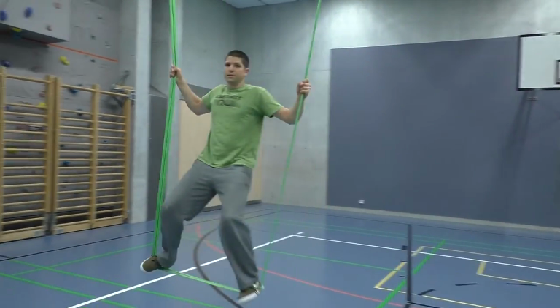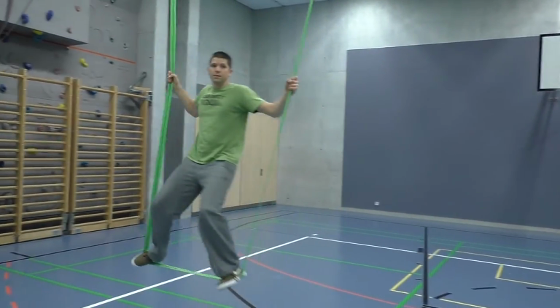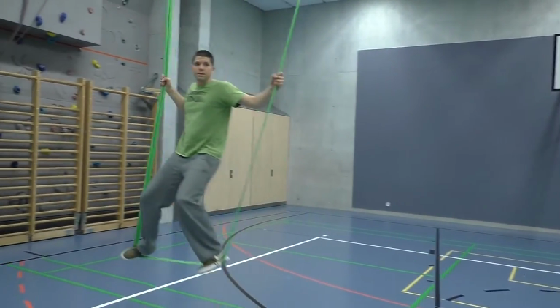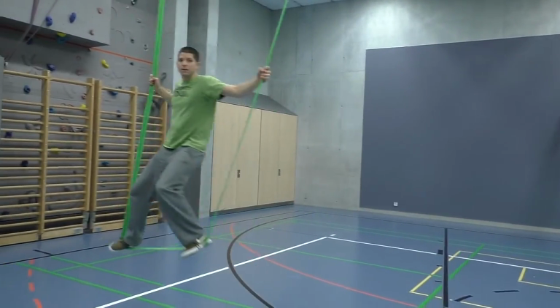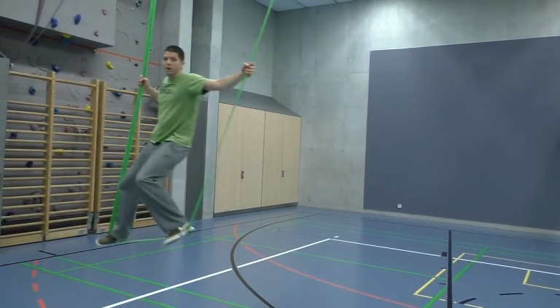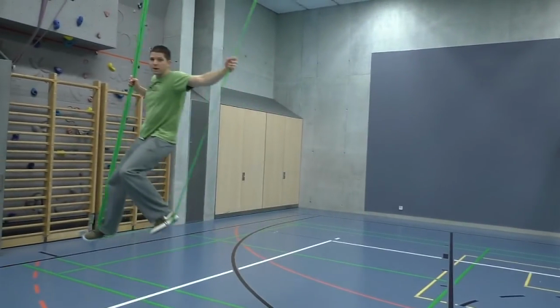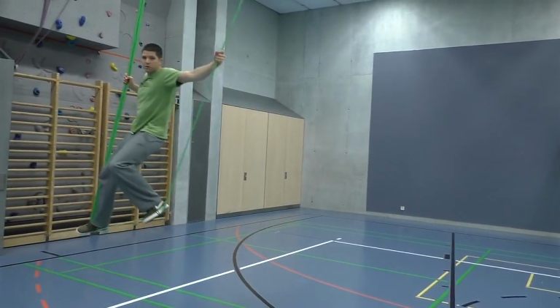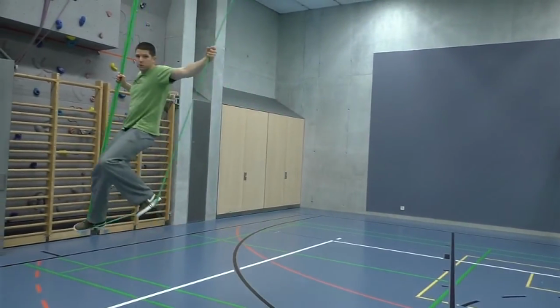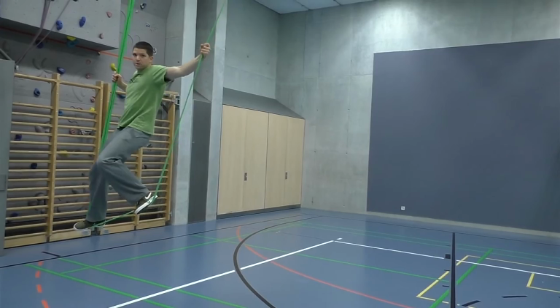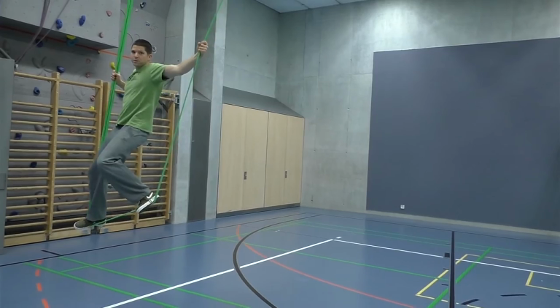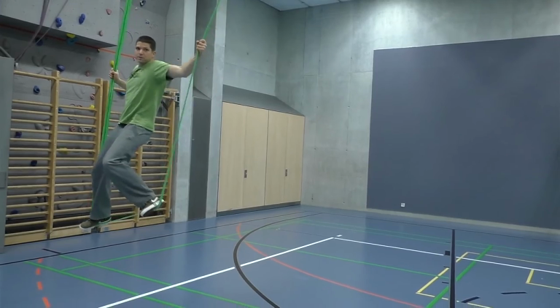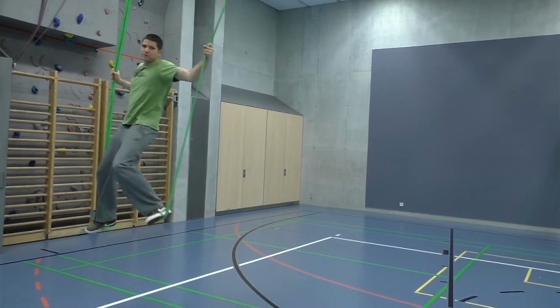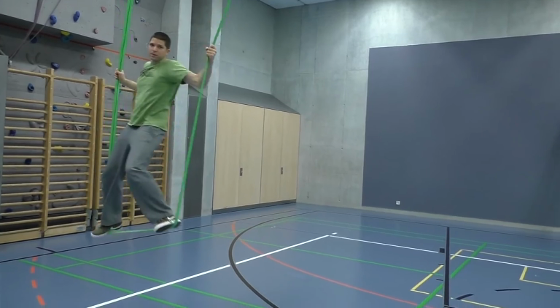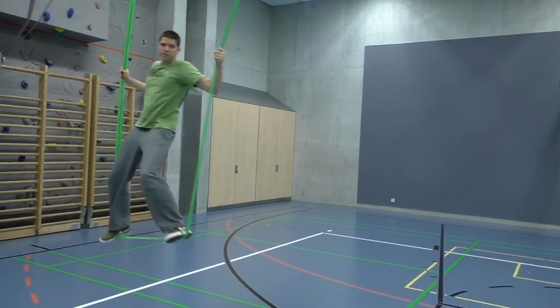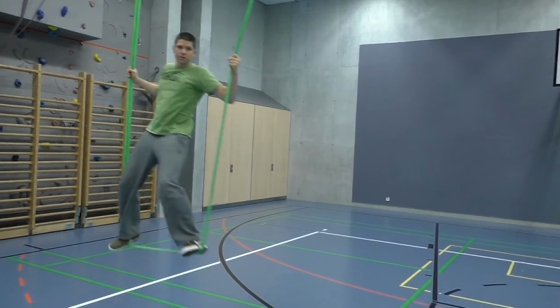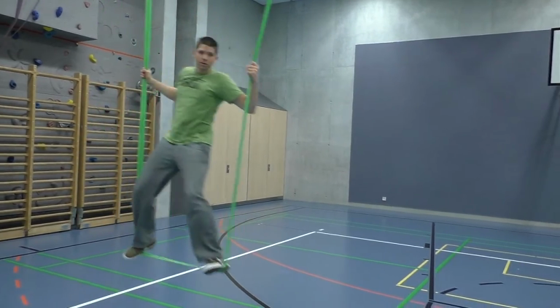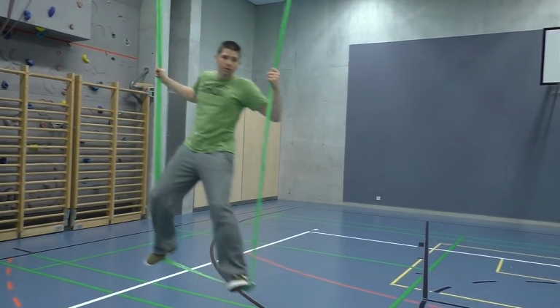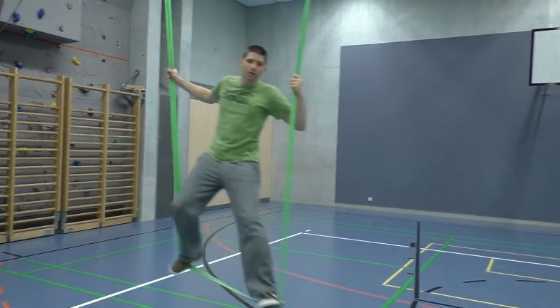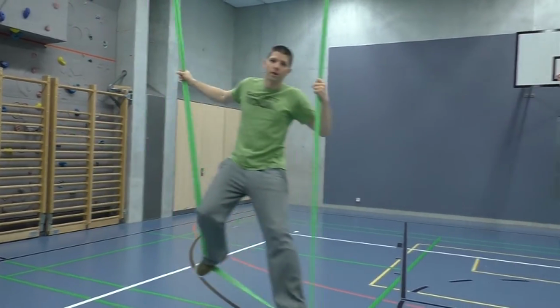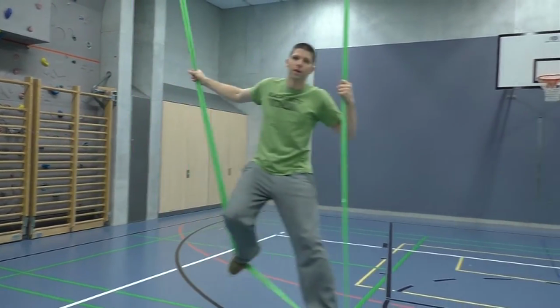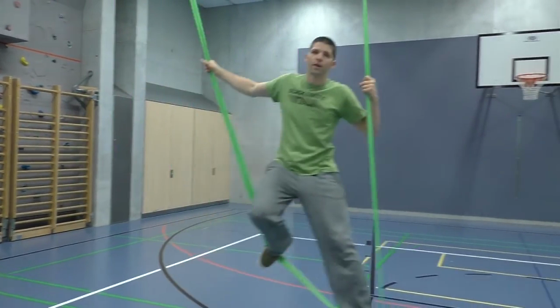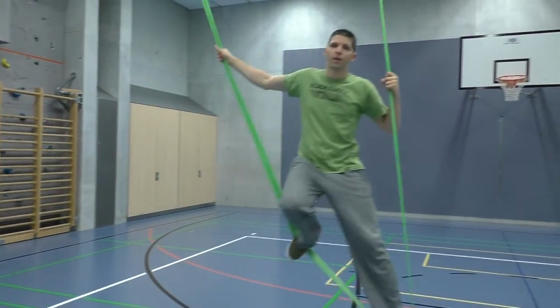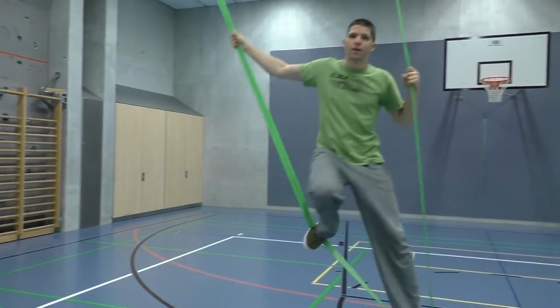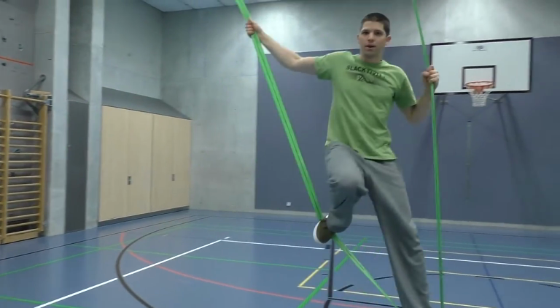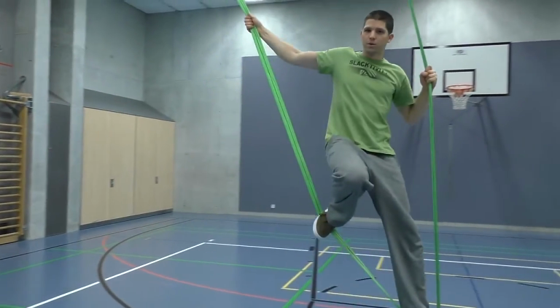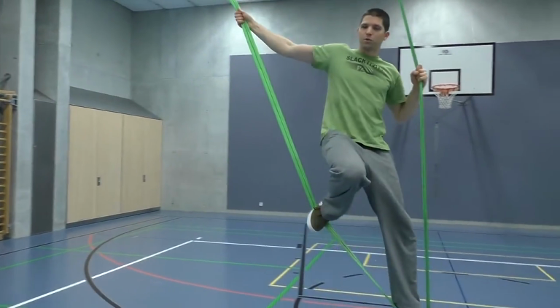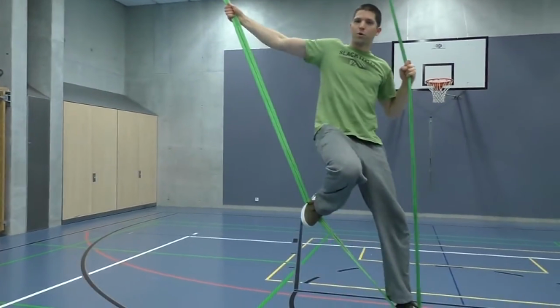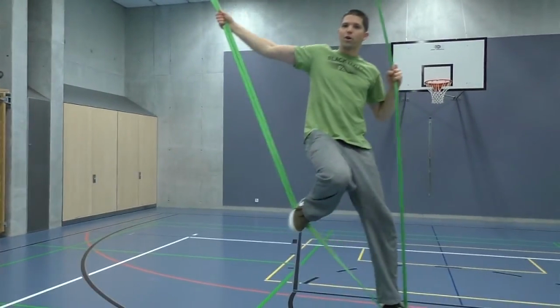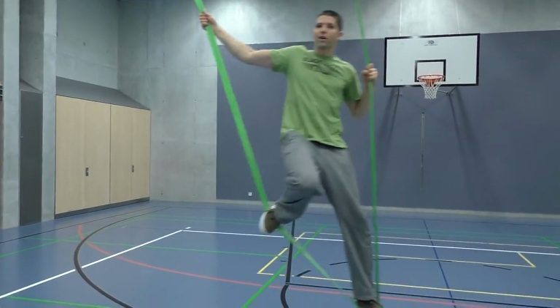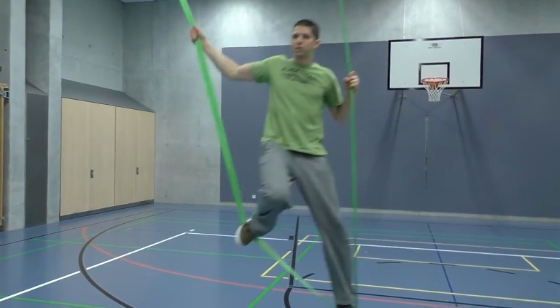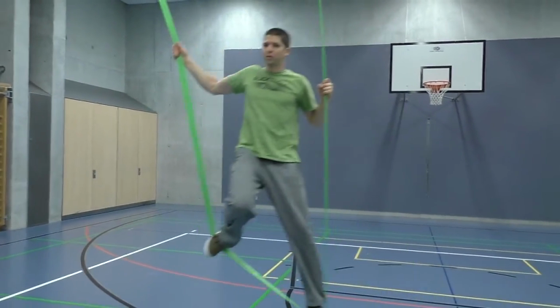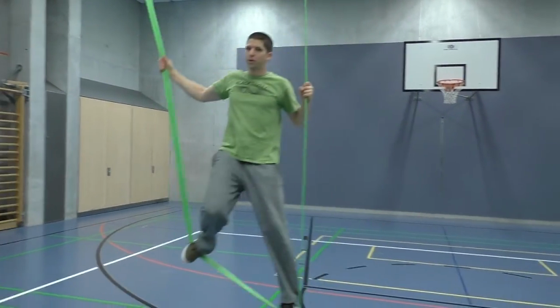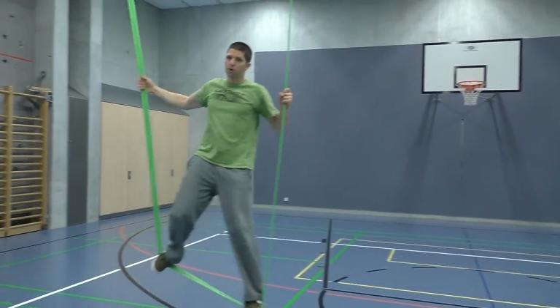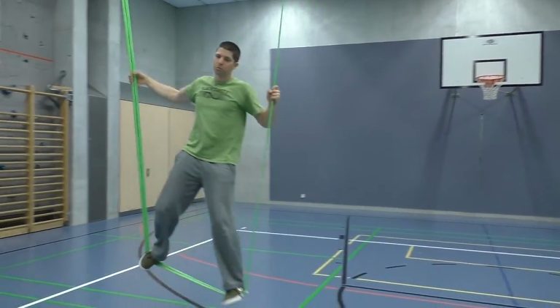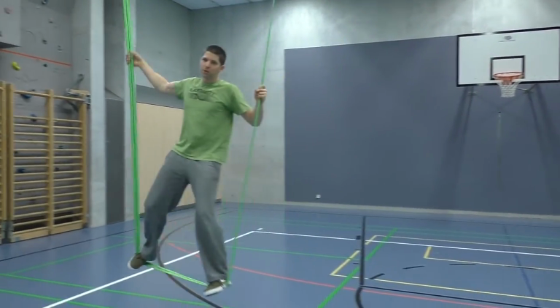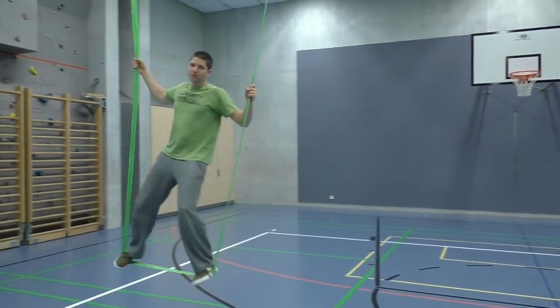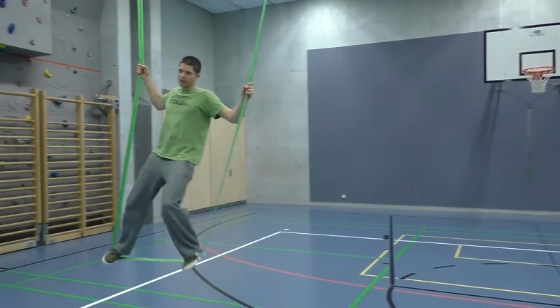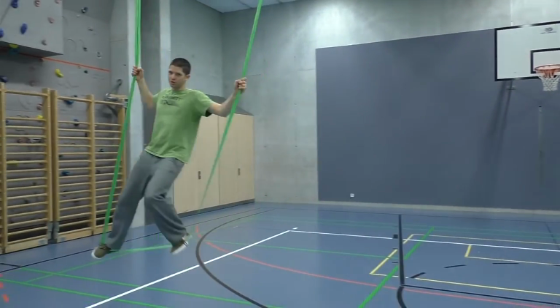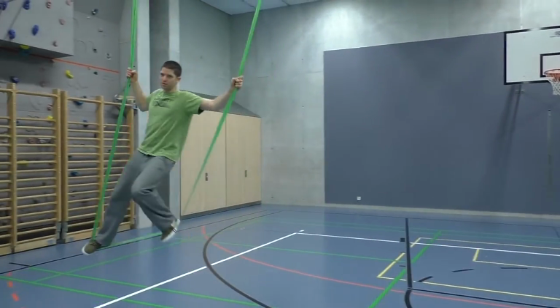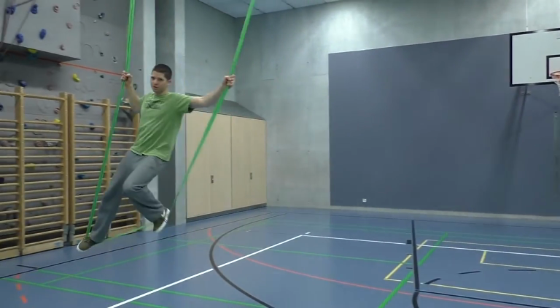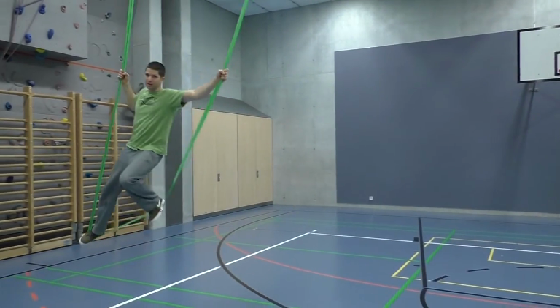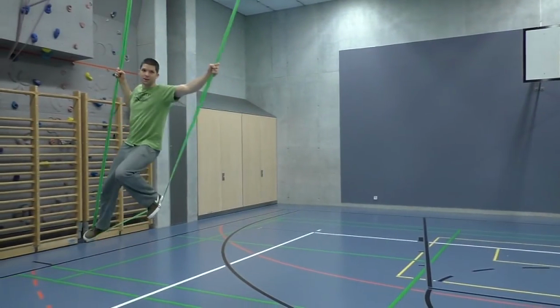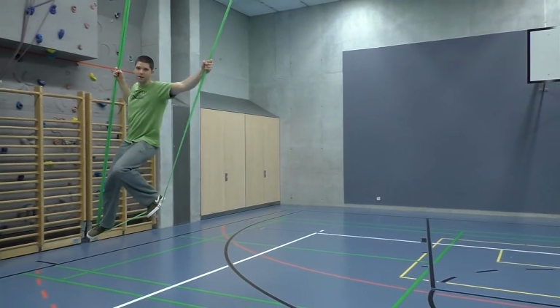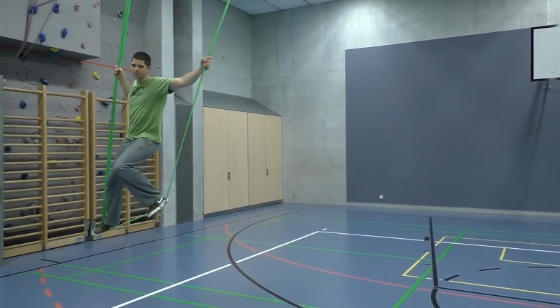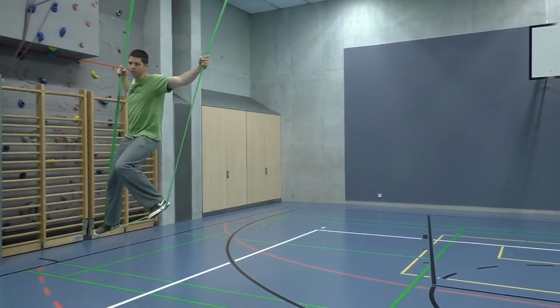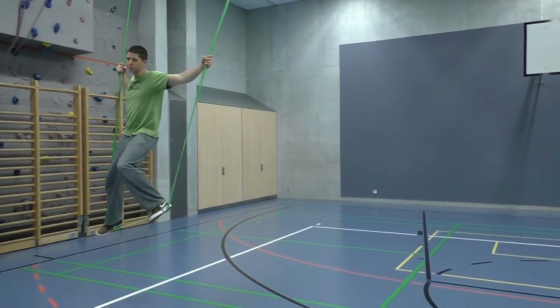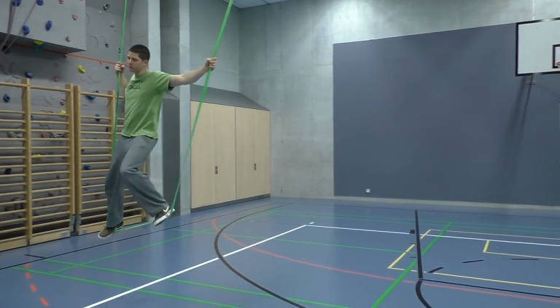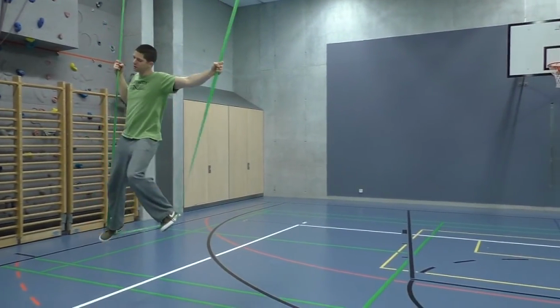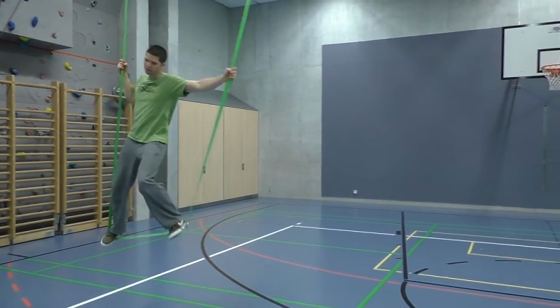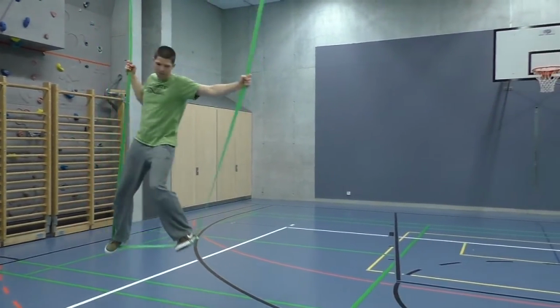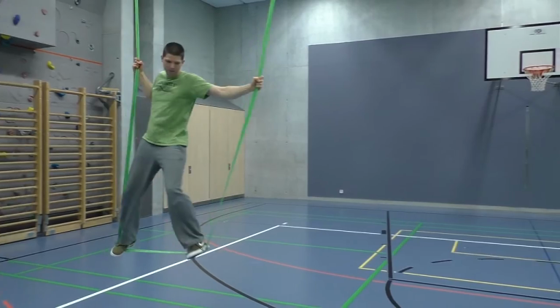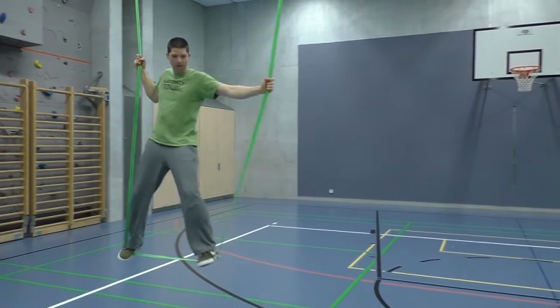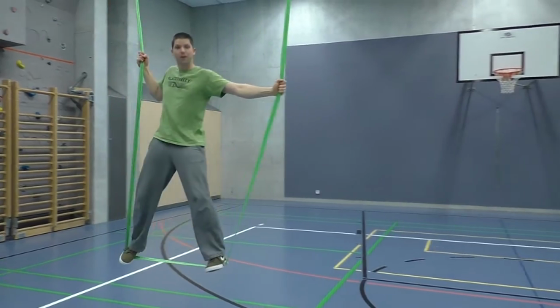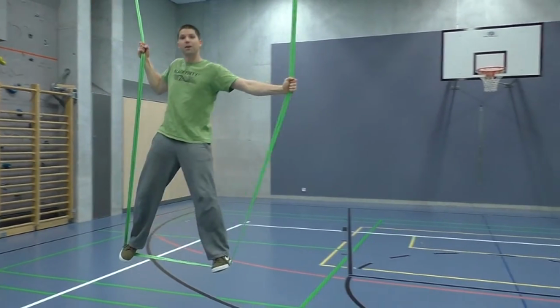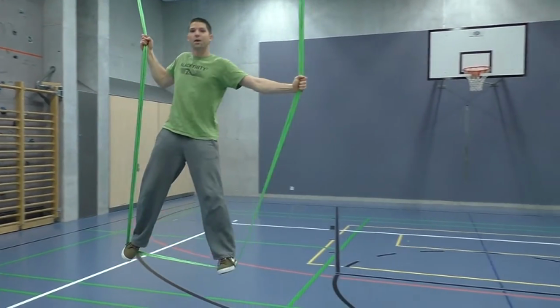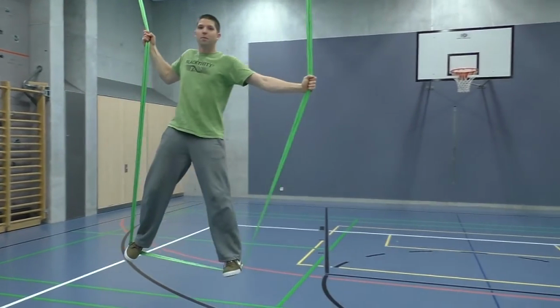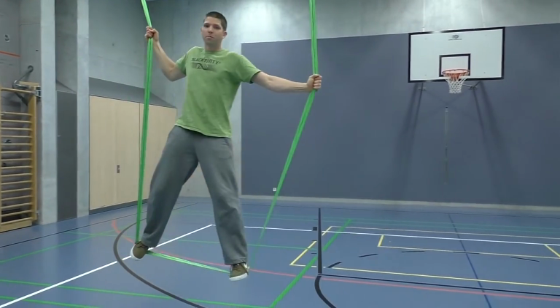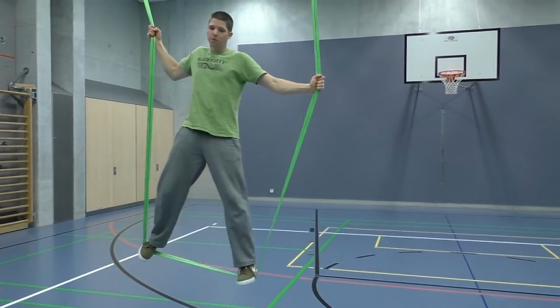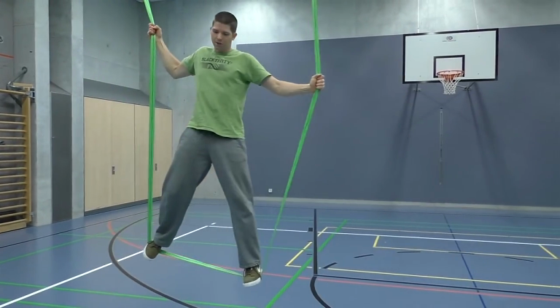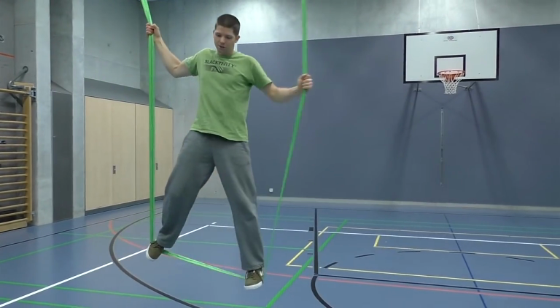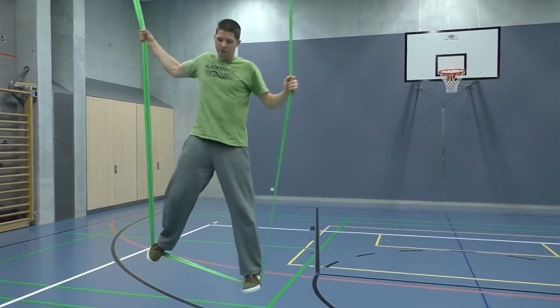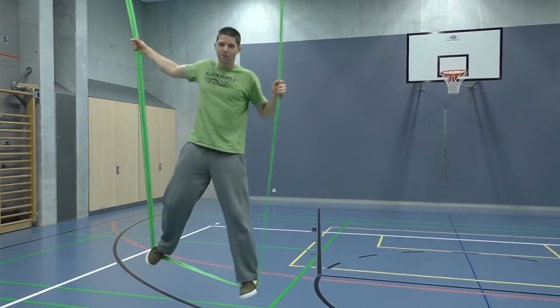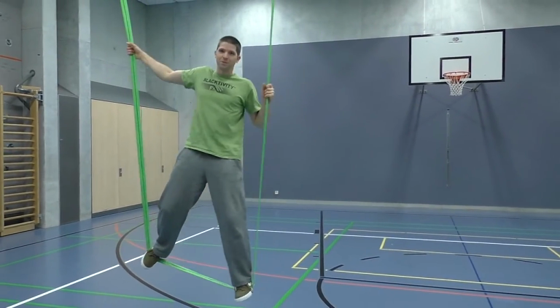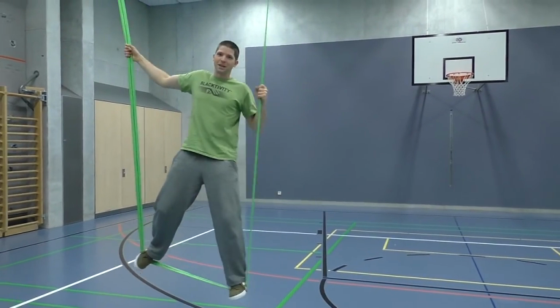It's quite cool because it's also a good workout for whole body tension, if you do it for a little bit more than just a minute.